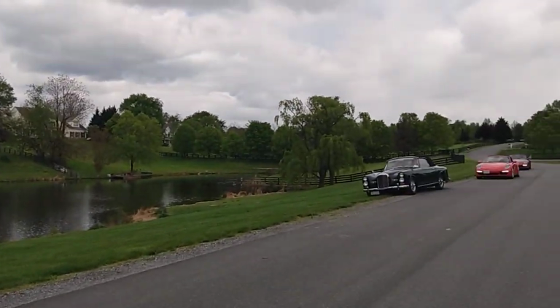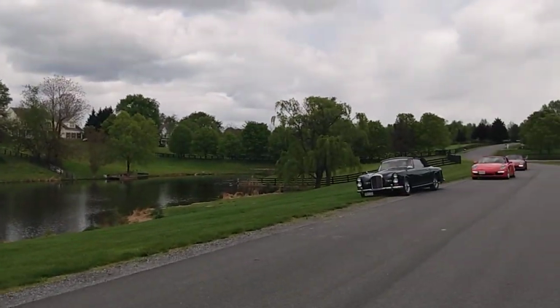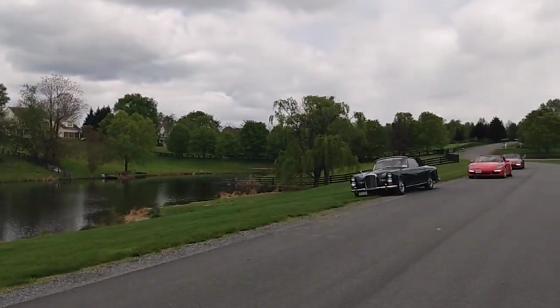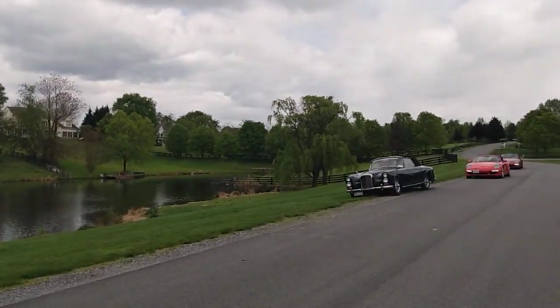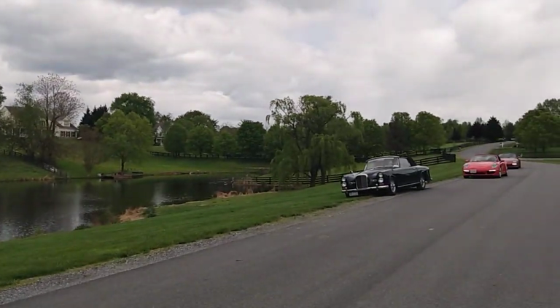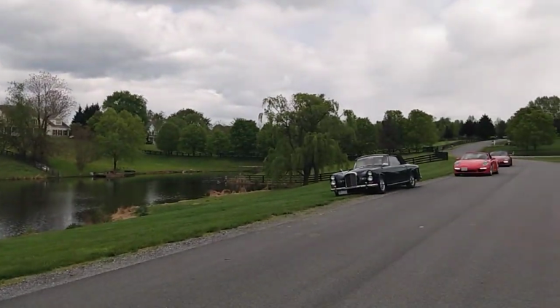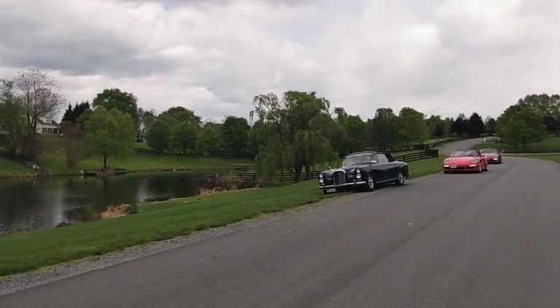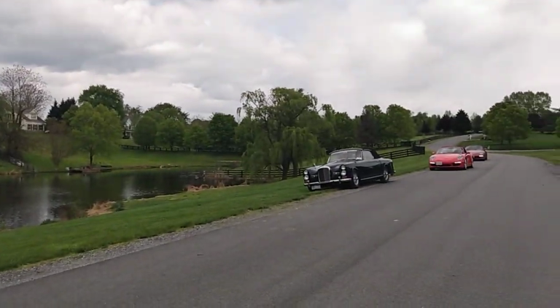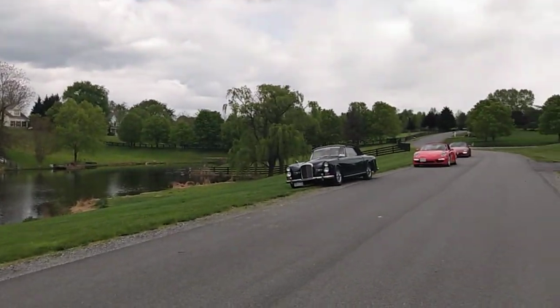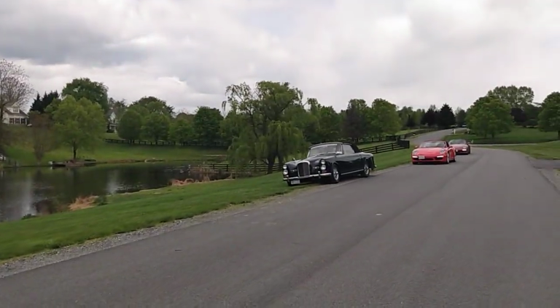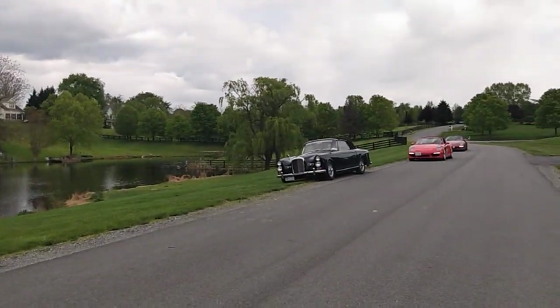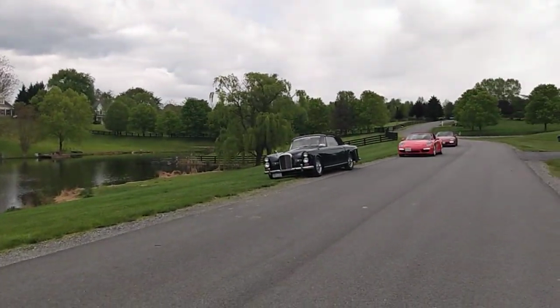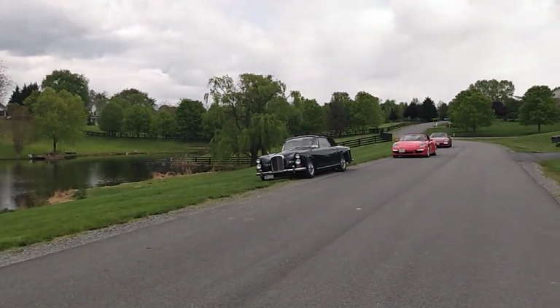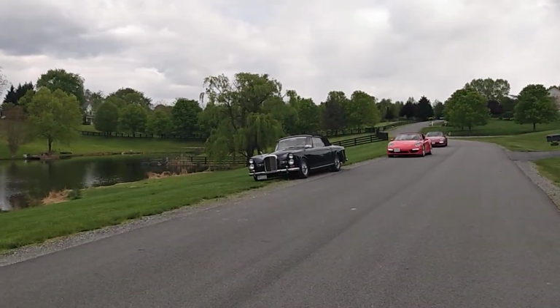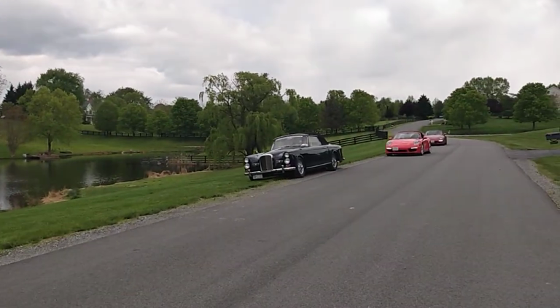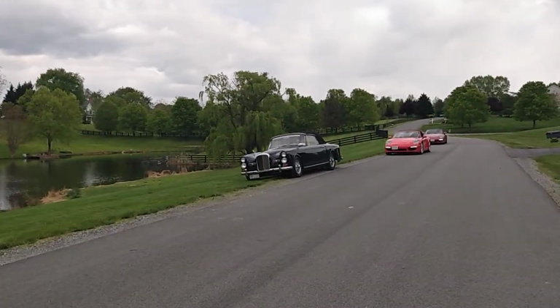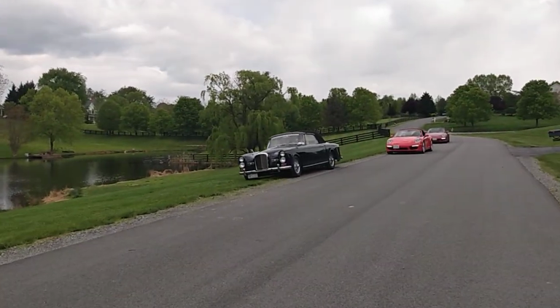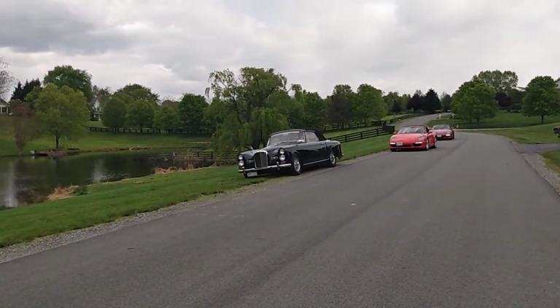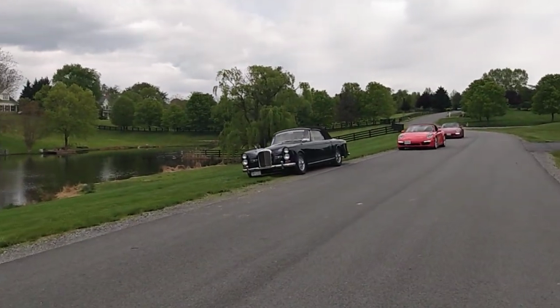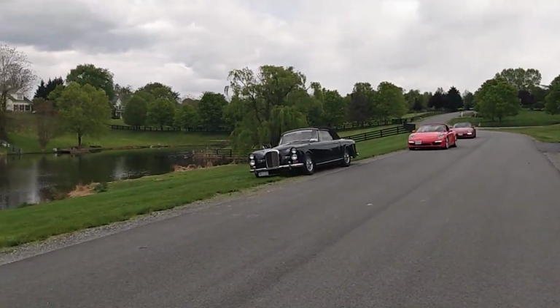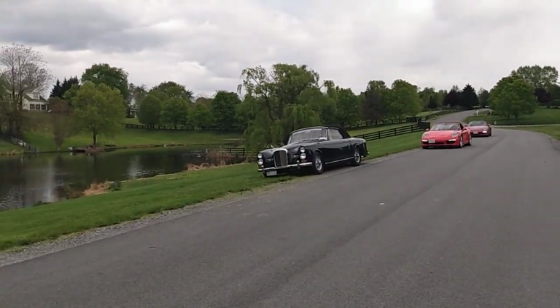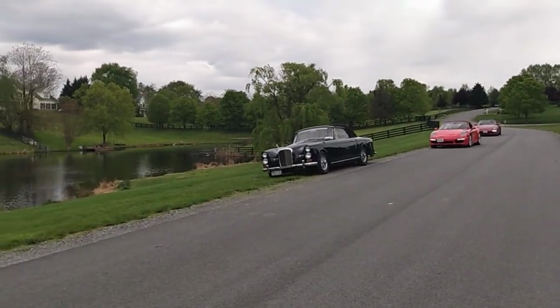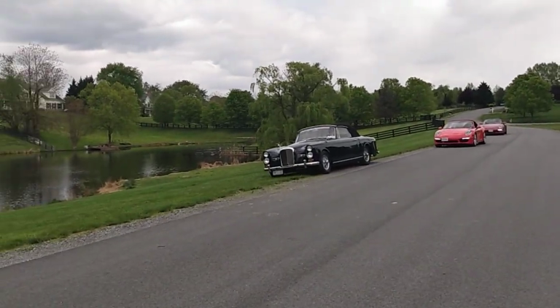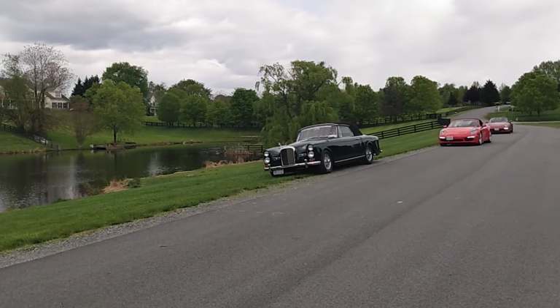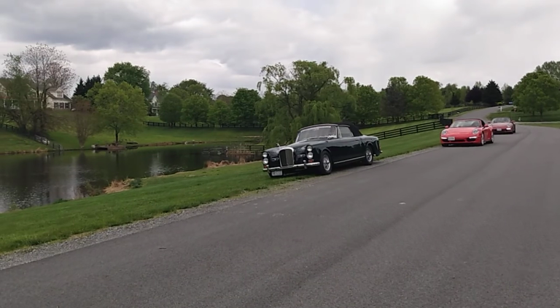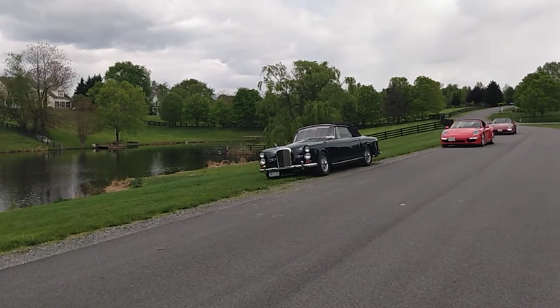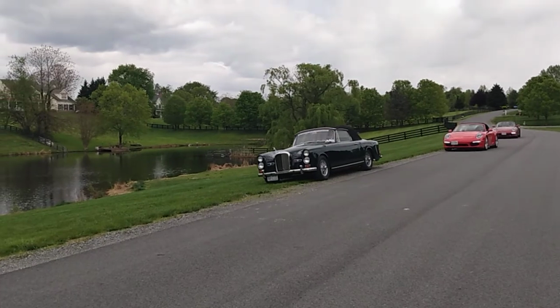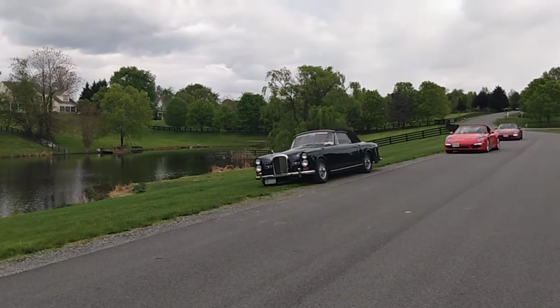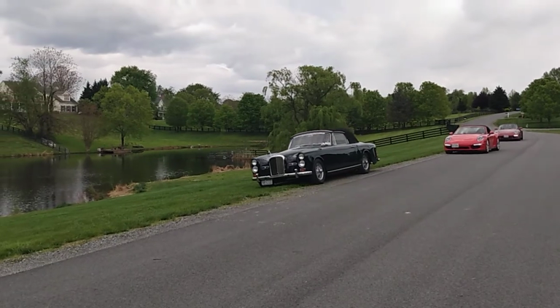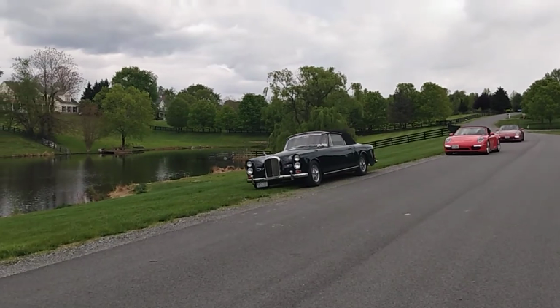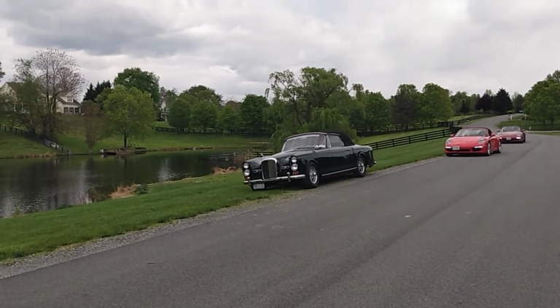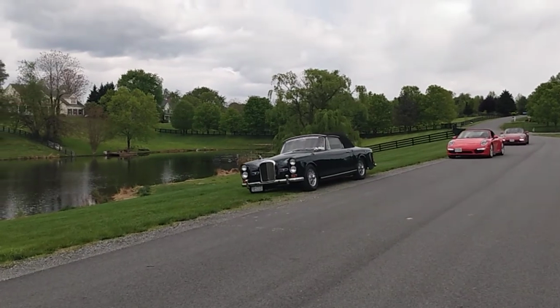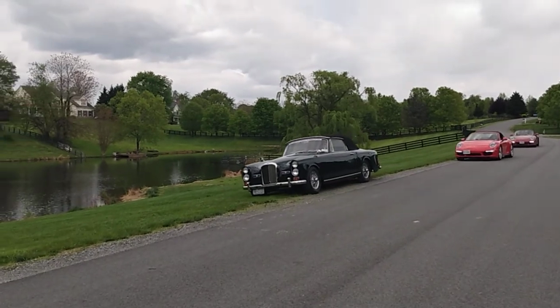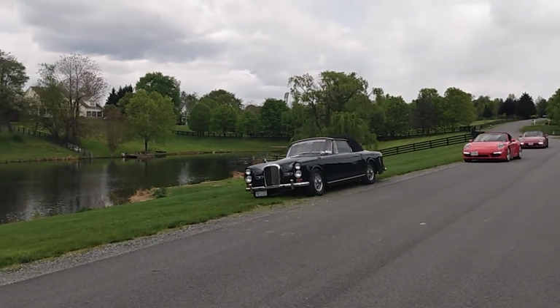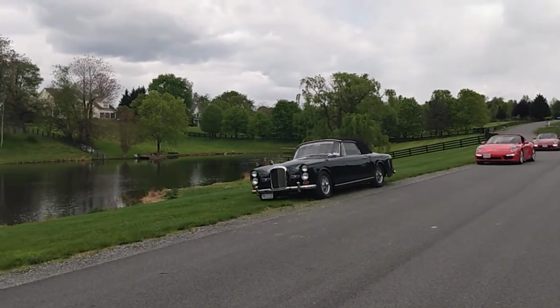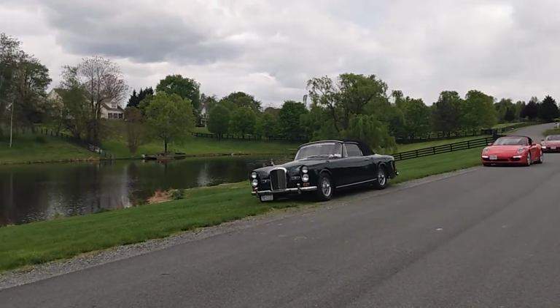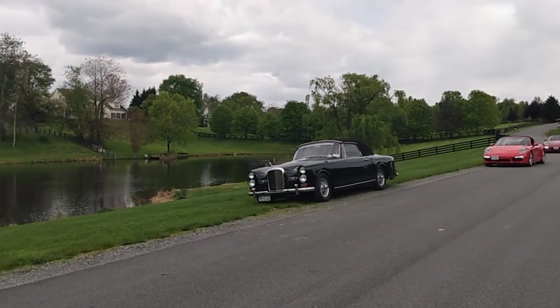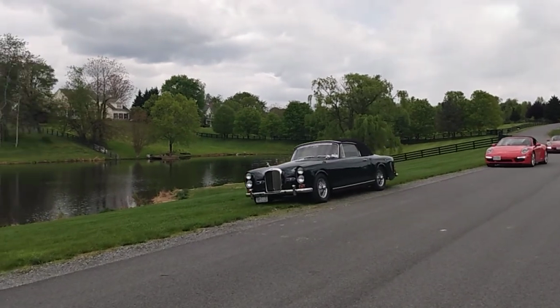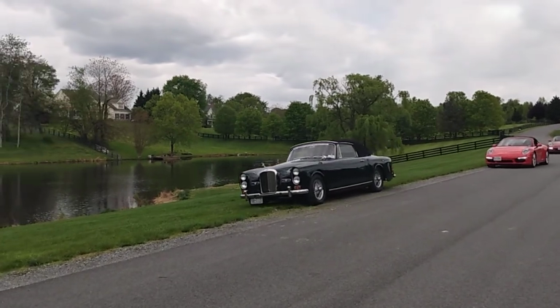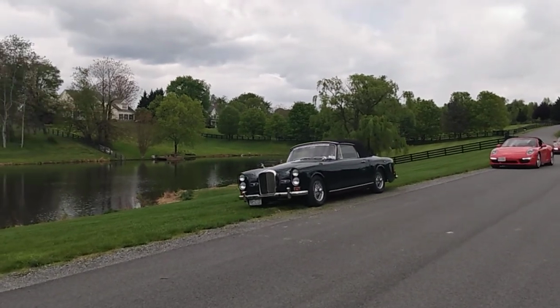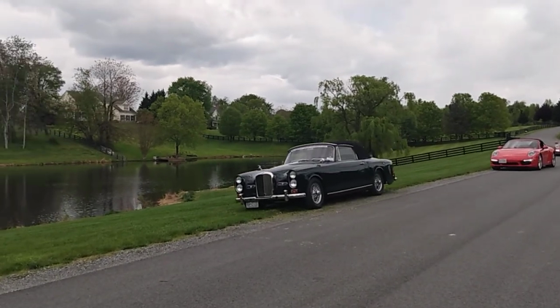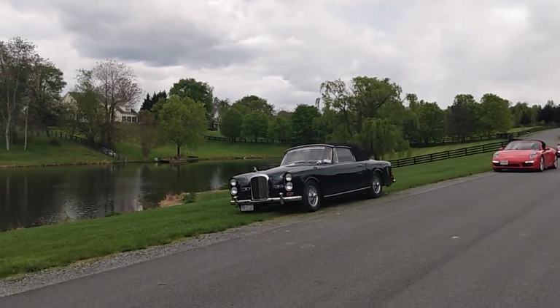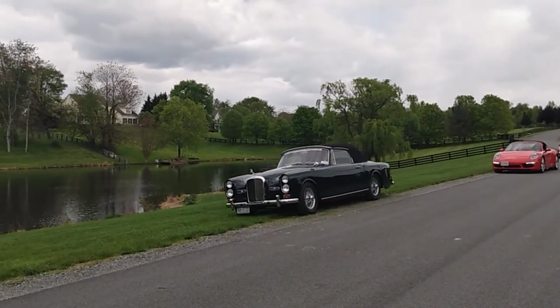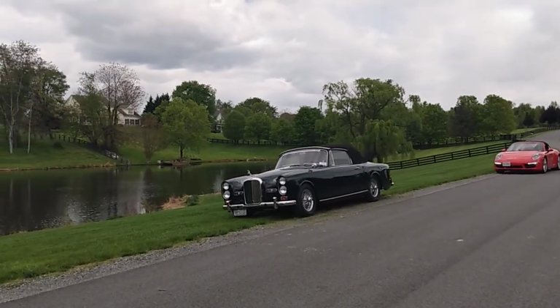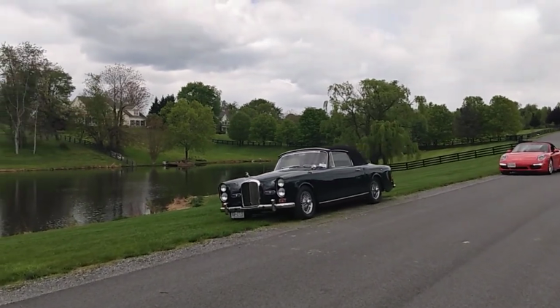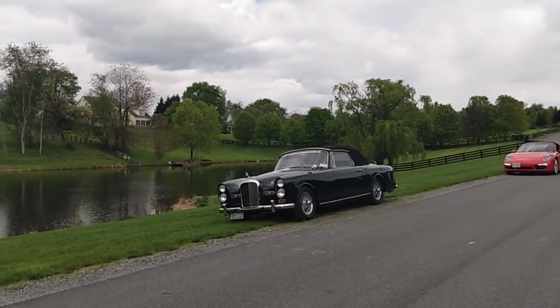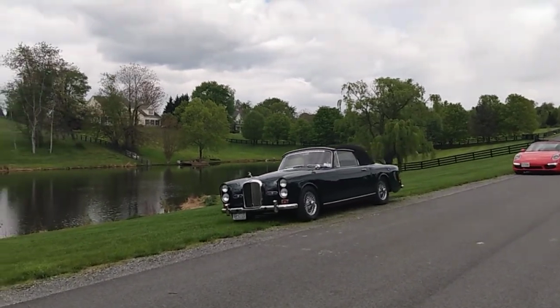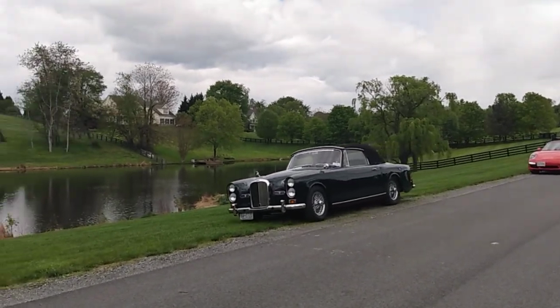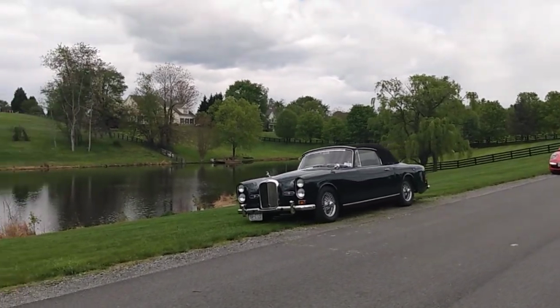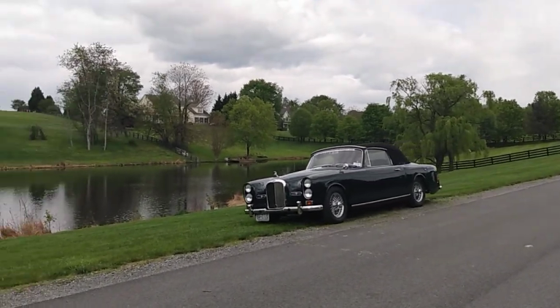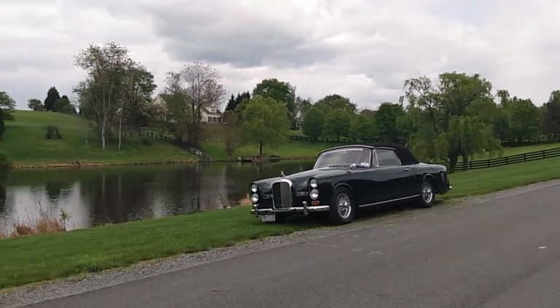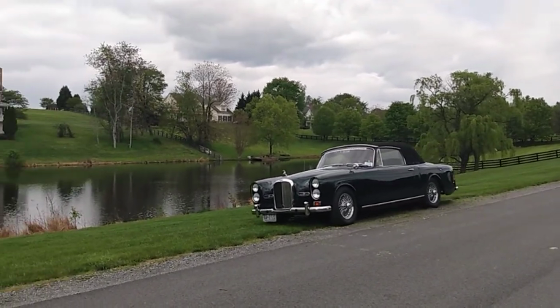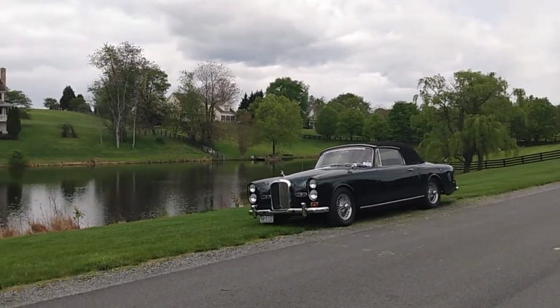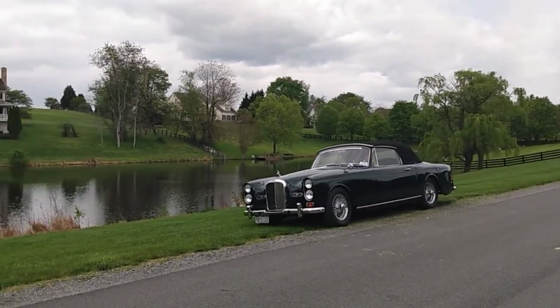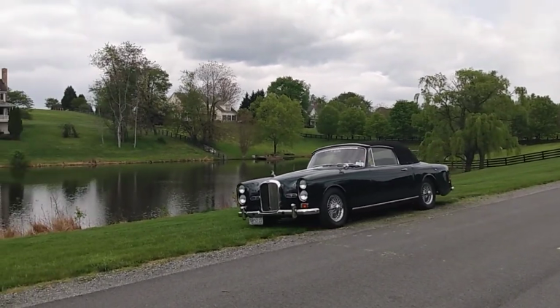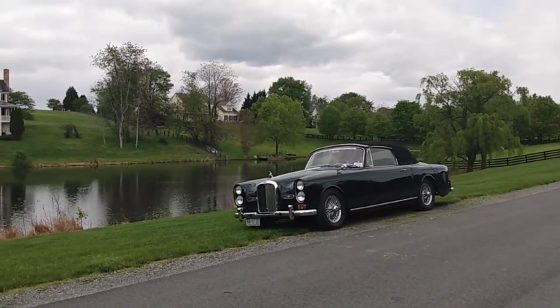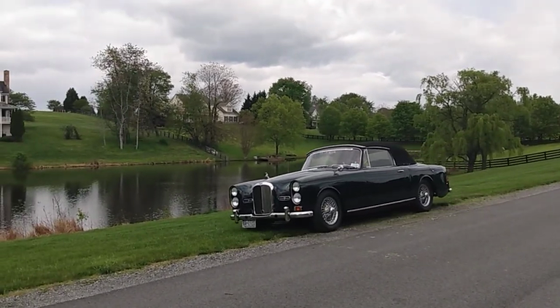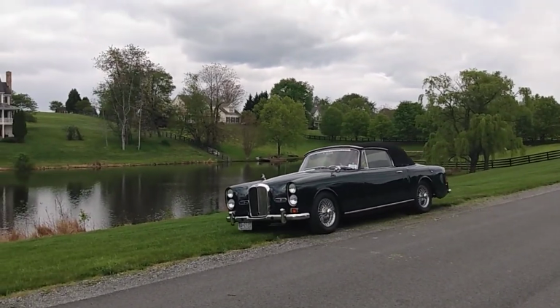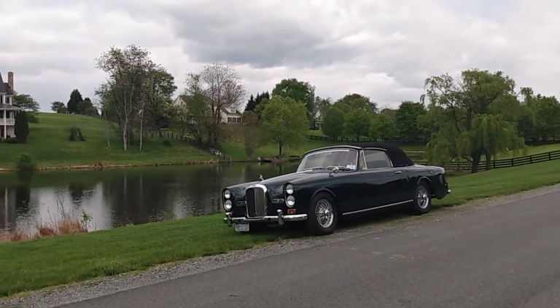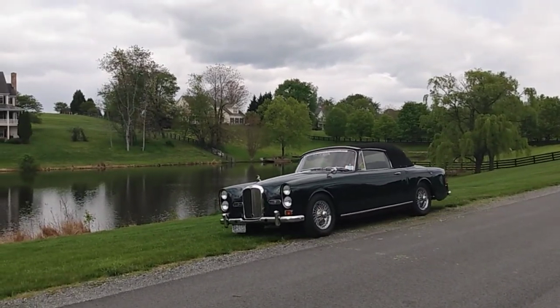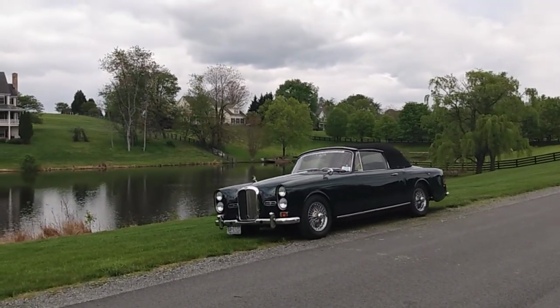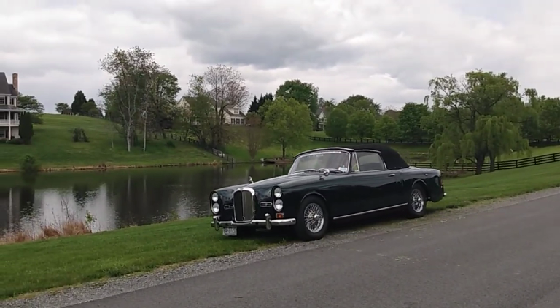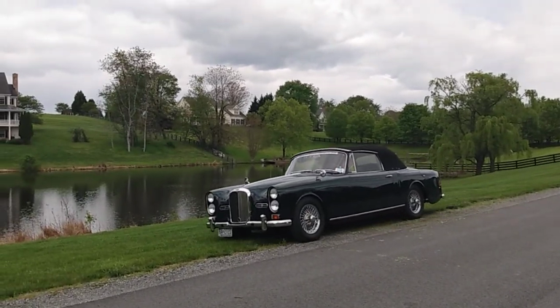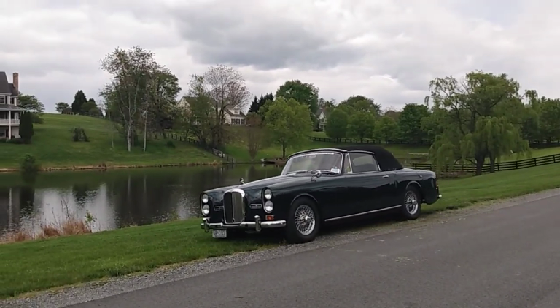We've got a rare, rare, rare car here — an Alvis.